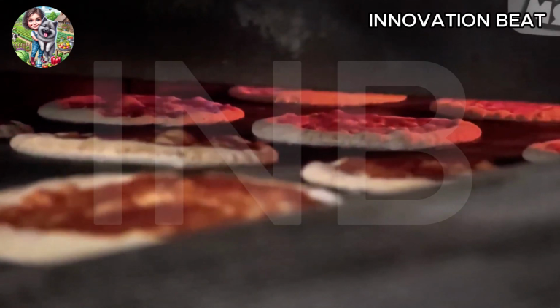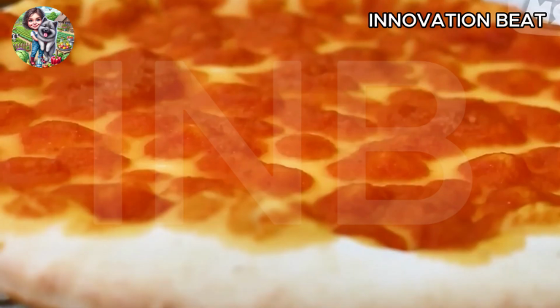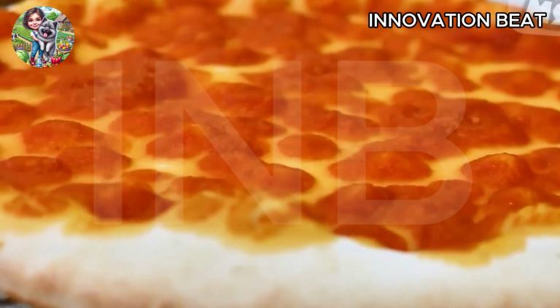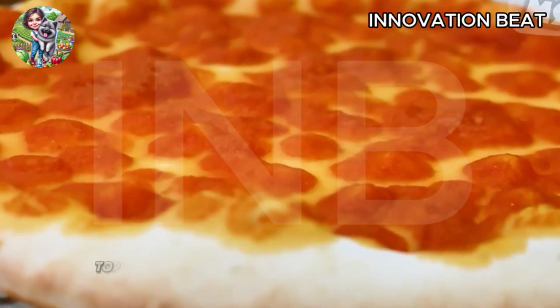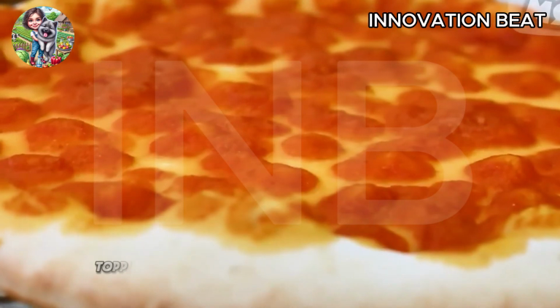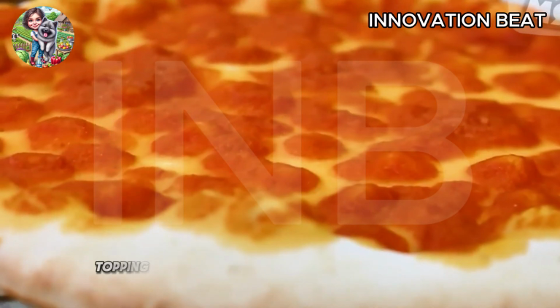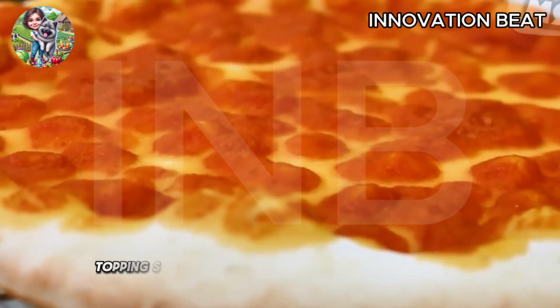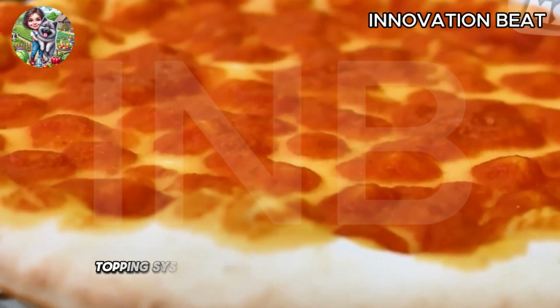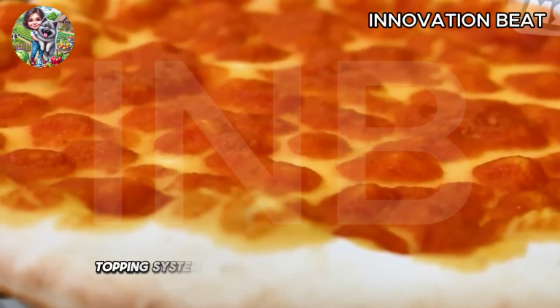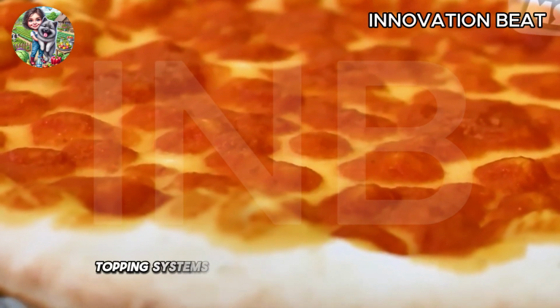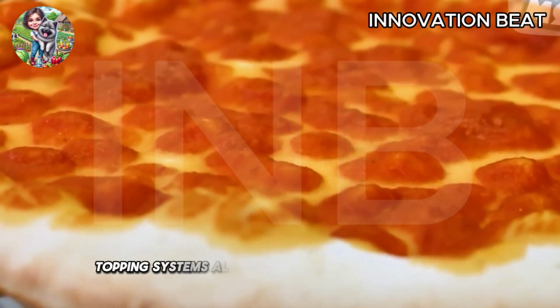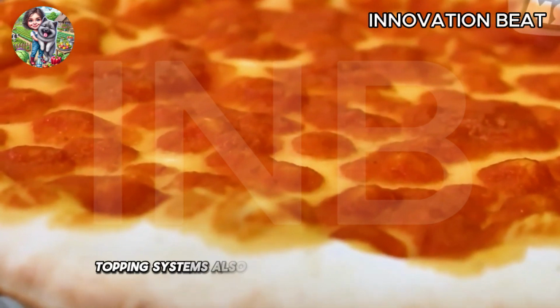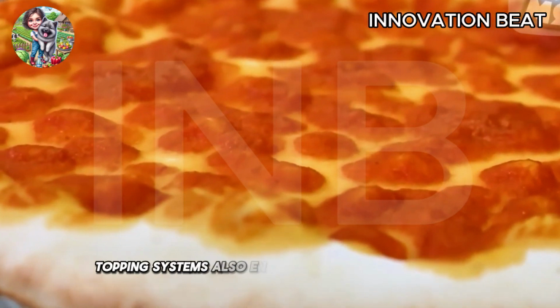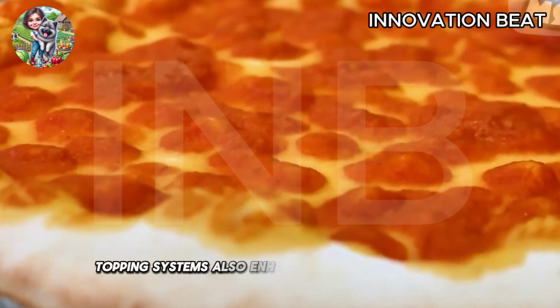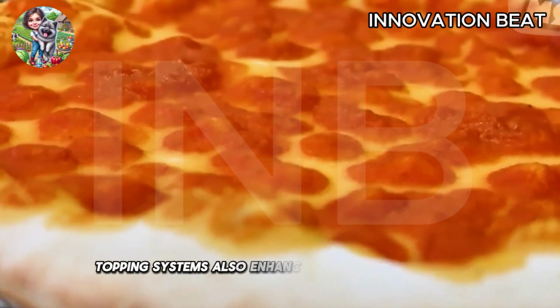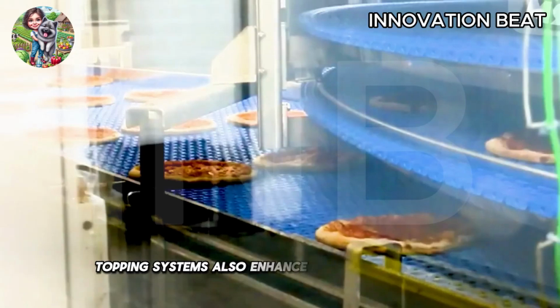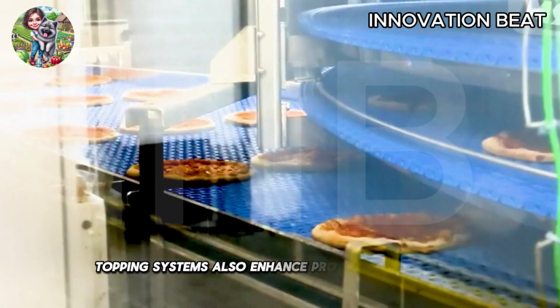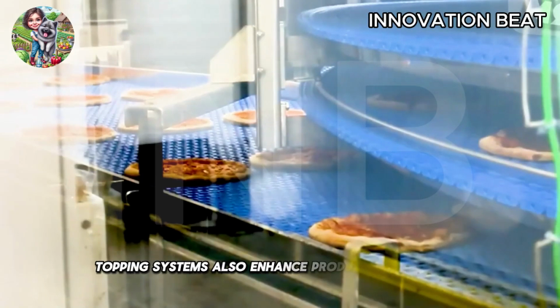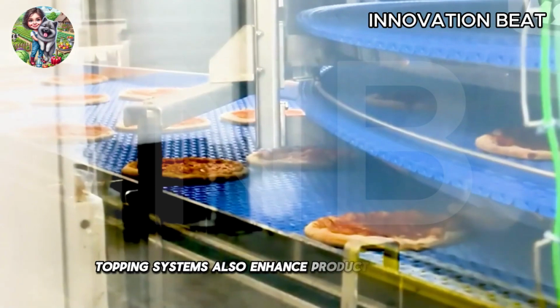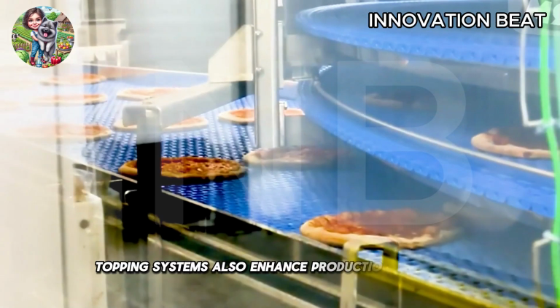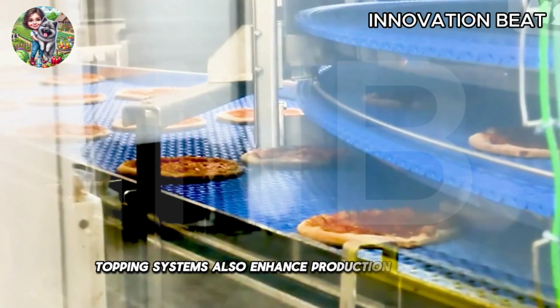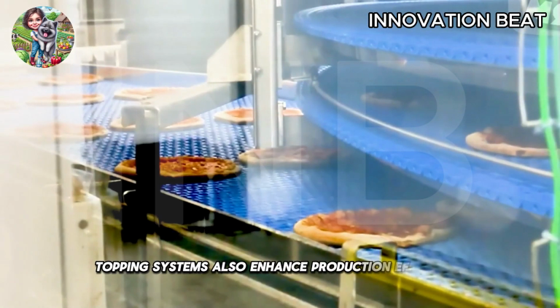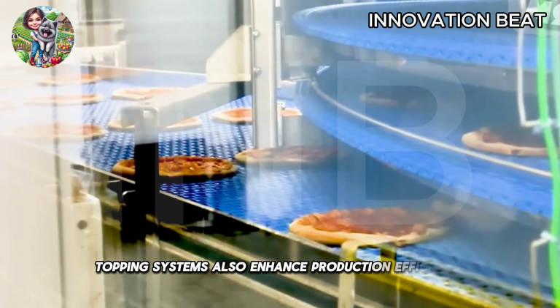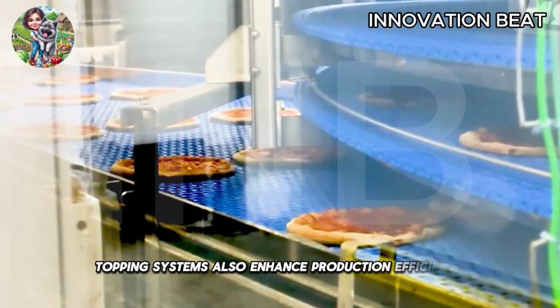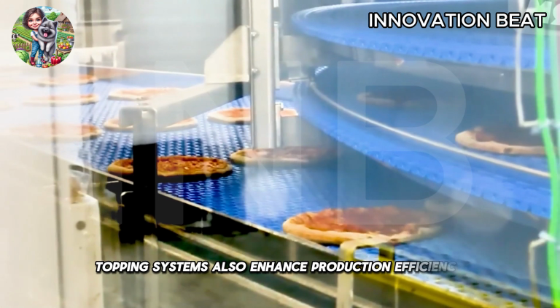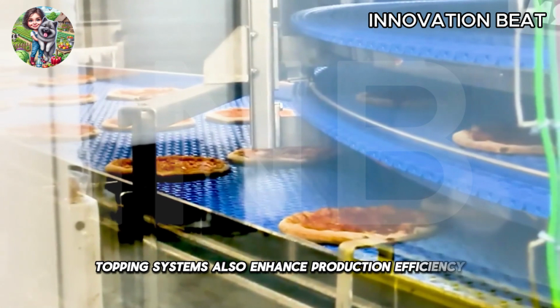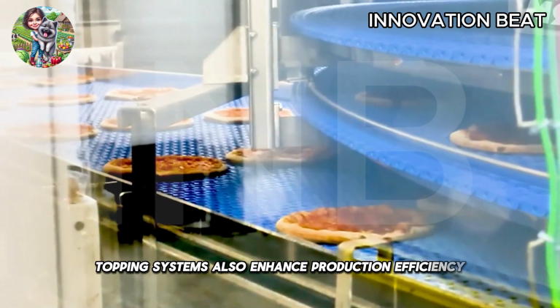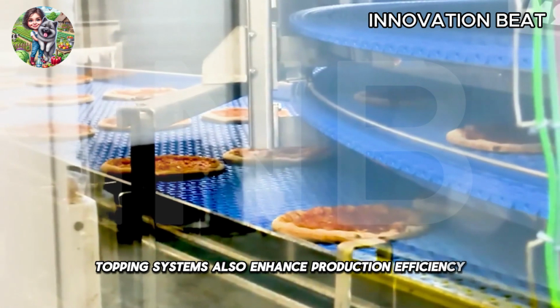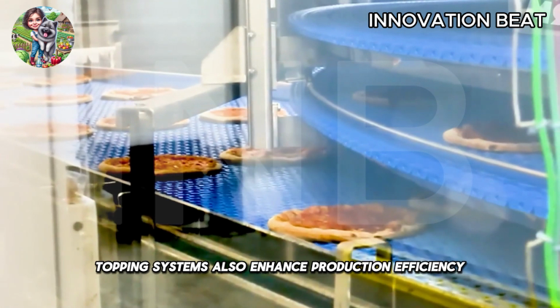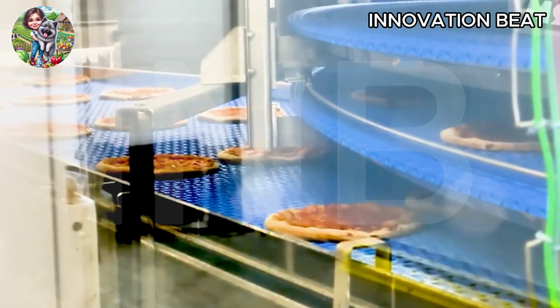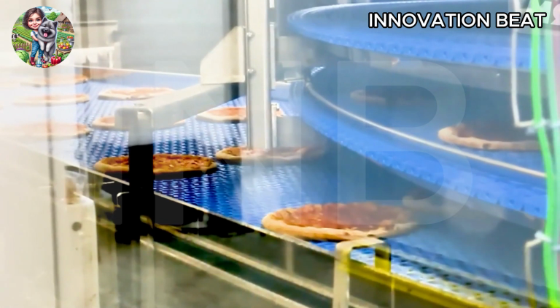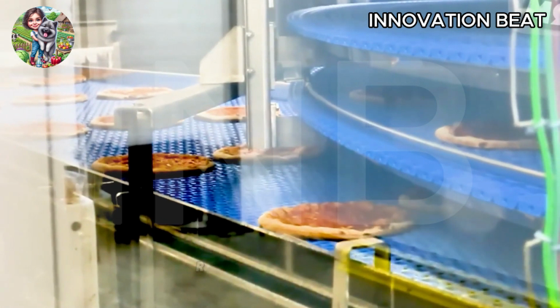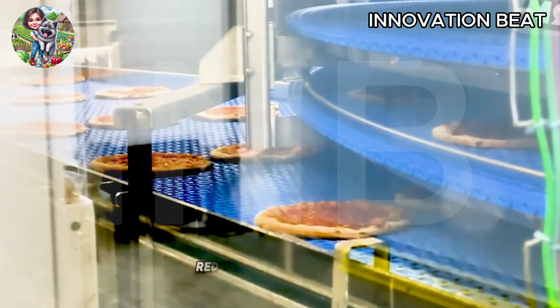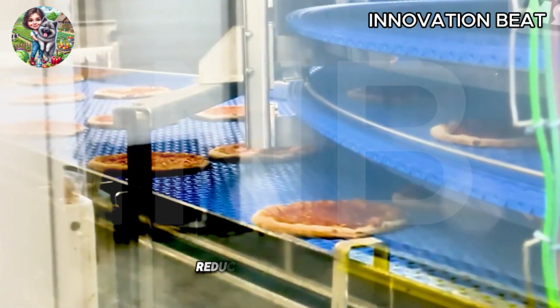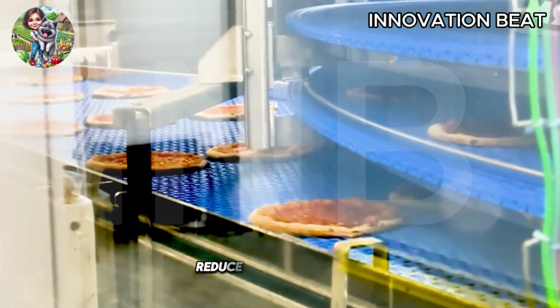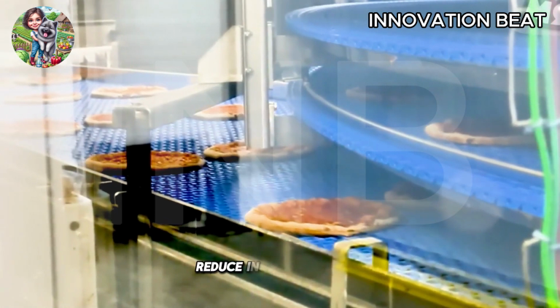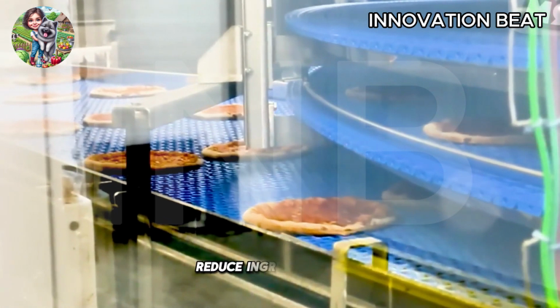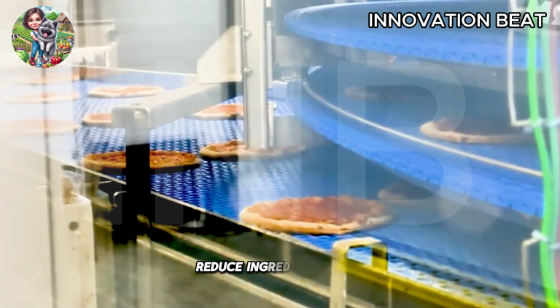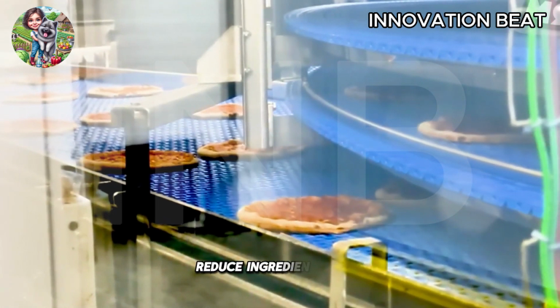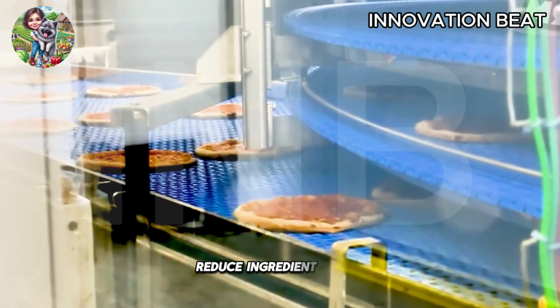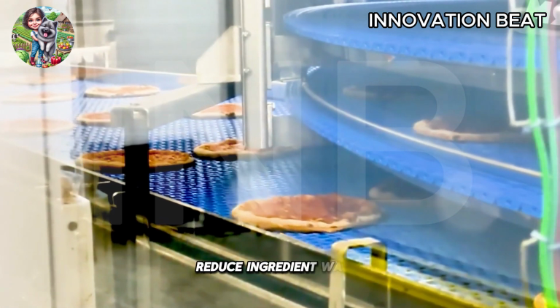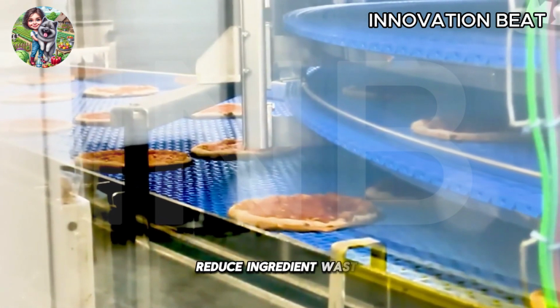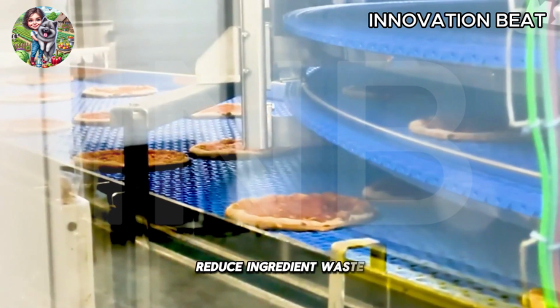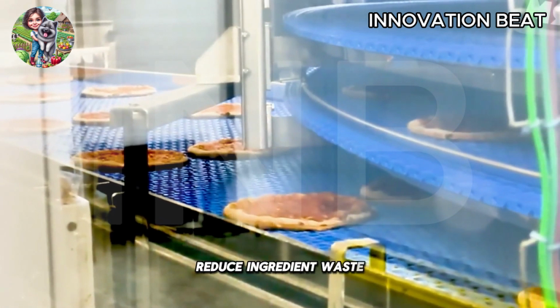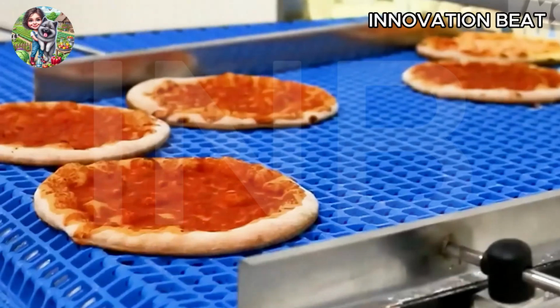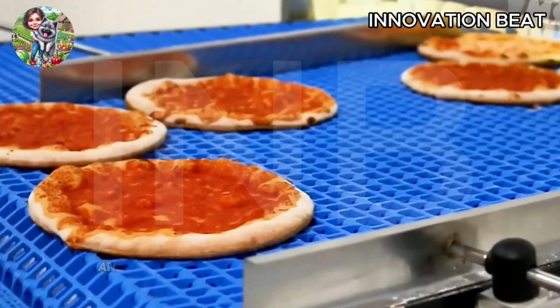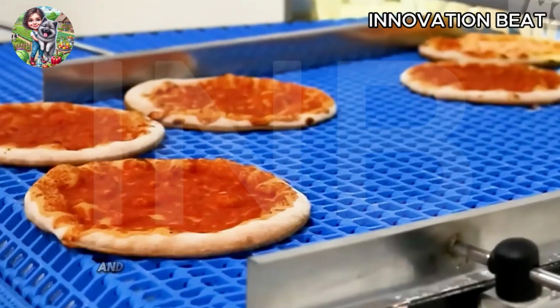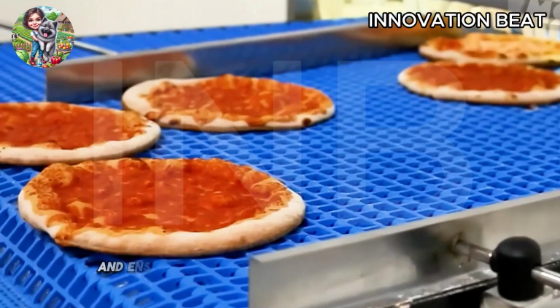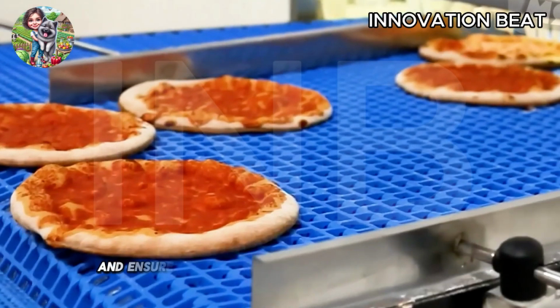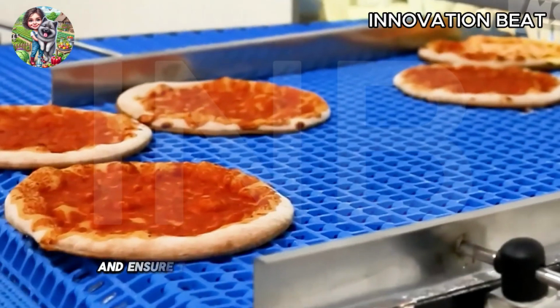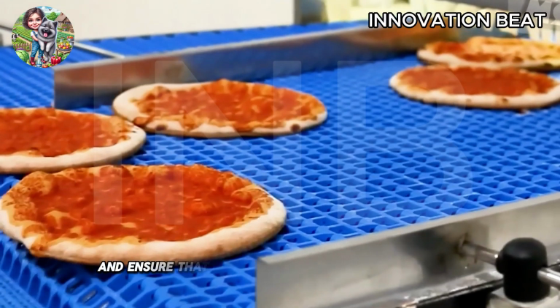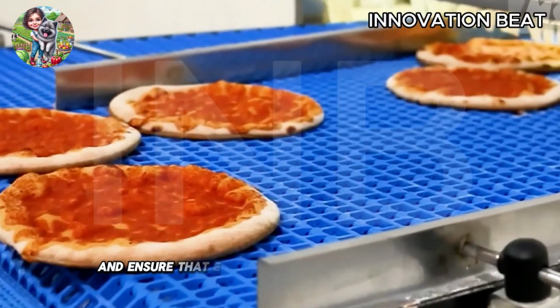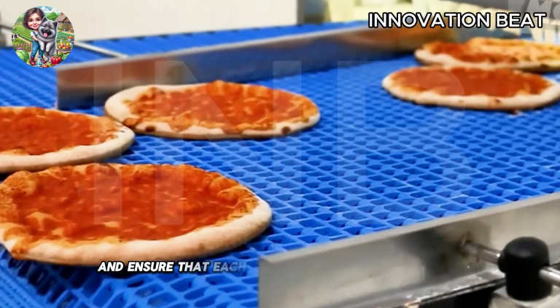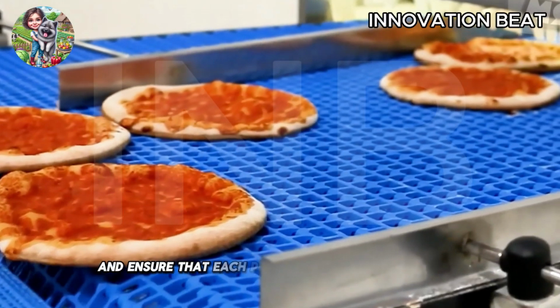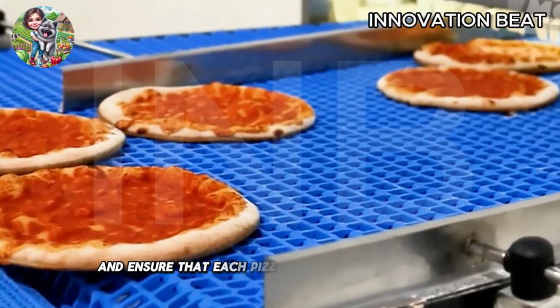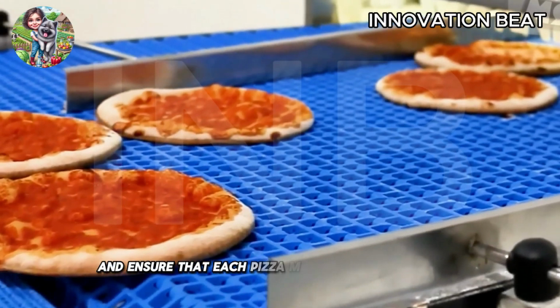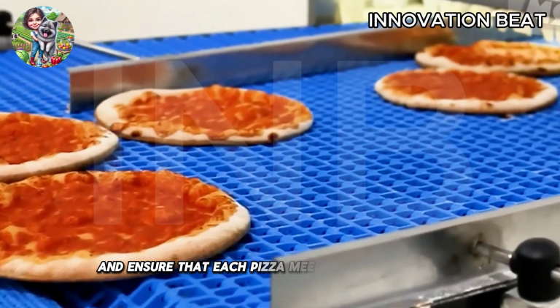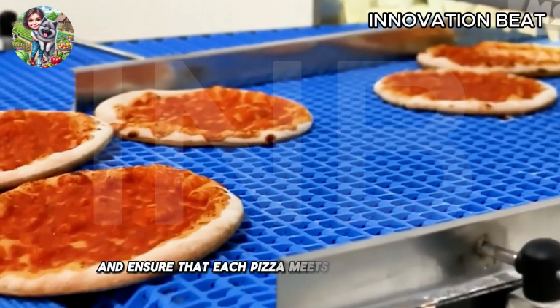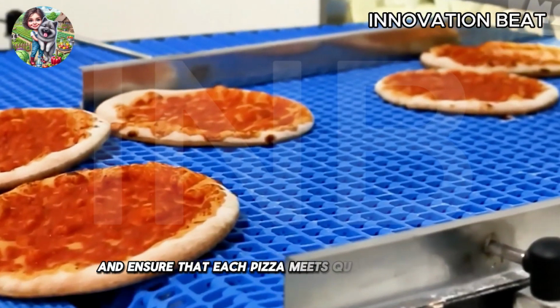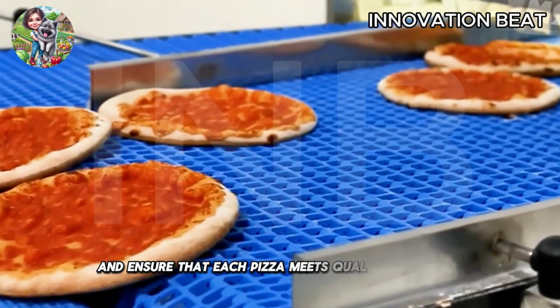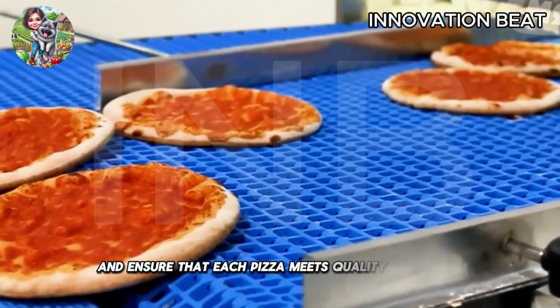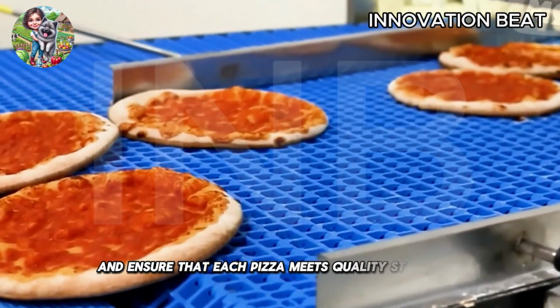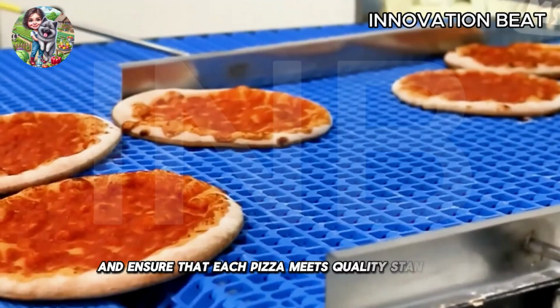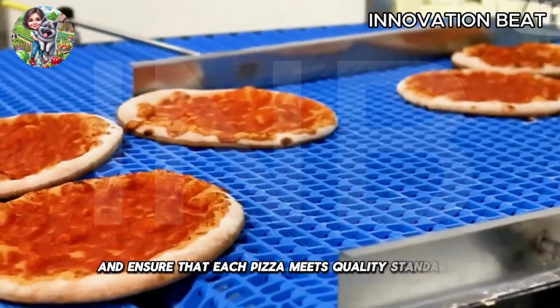Topping systems also enhance production efficiency, reduce ingredient waste, and ensure that each pizza meets quality standards.